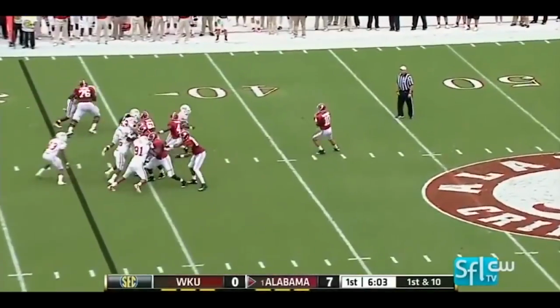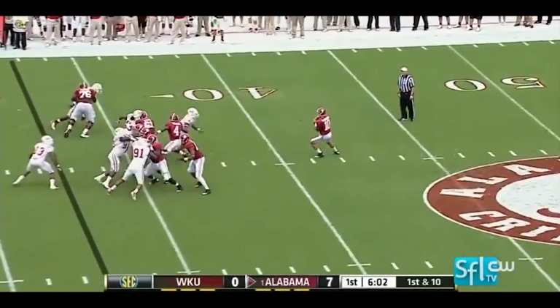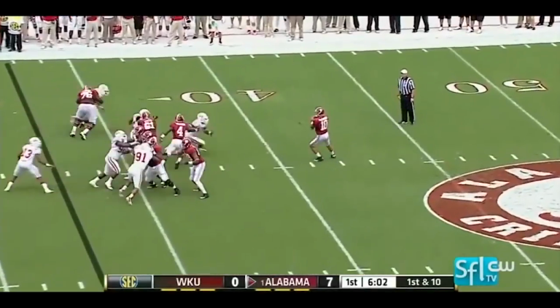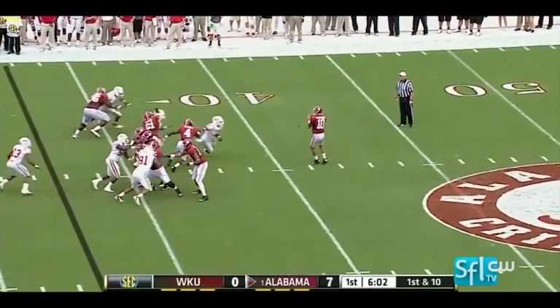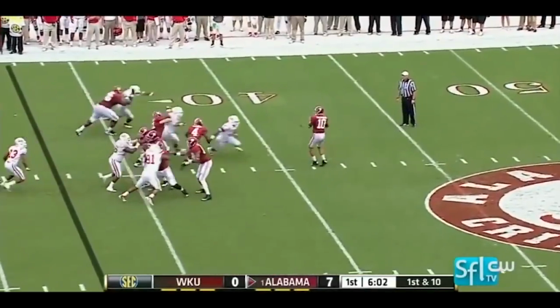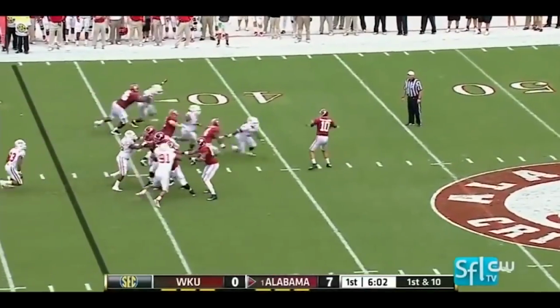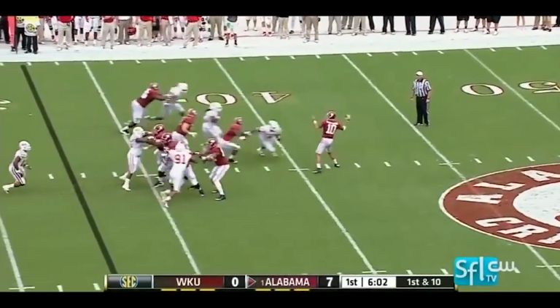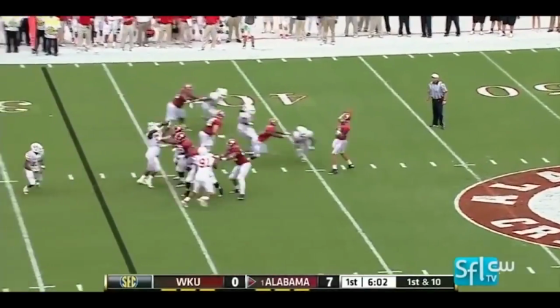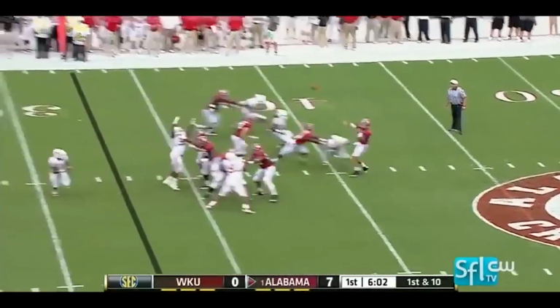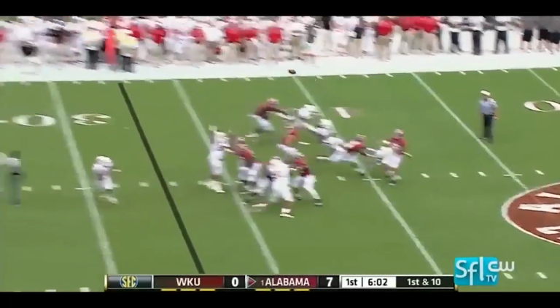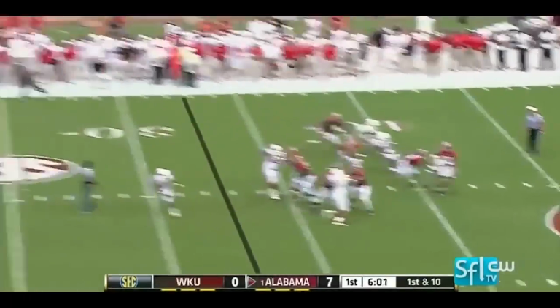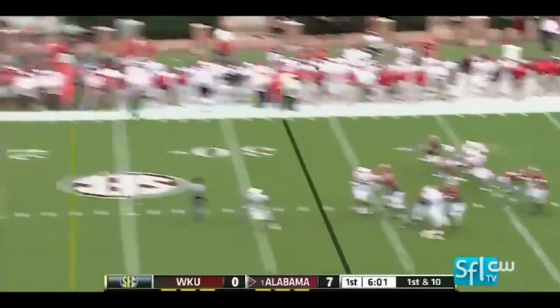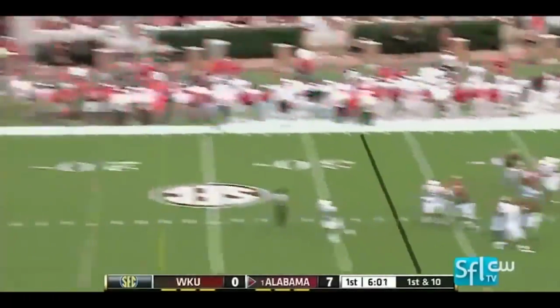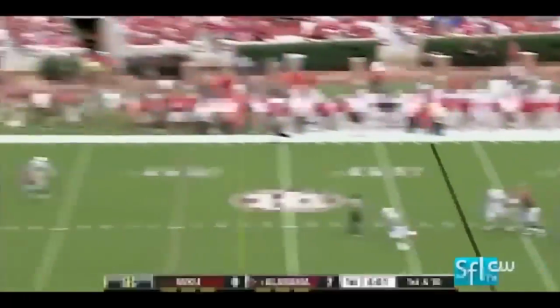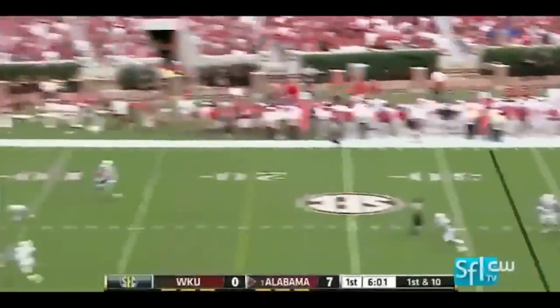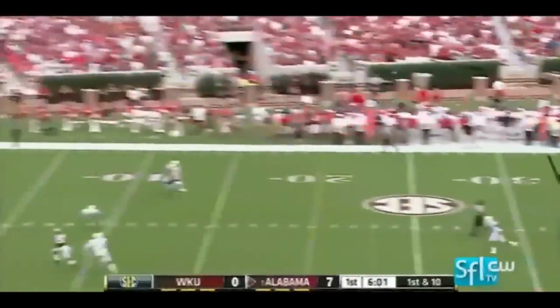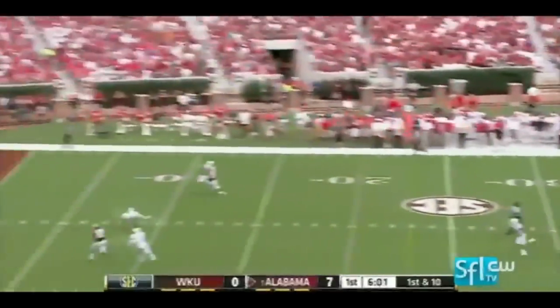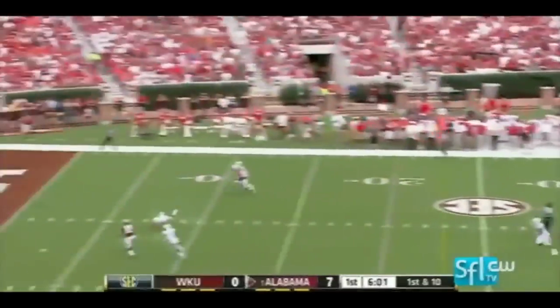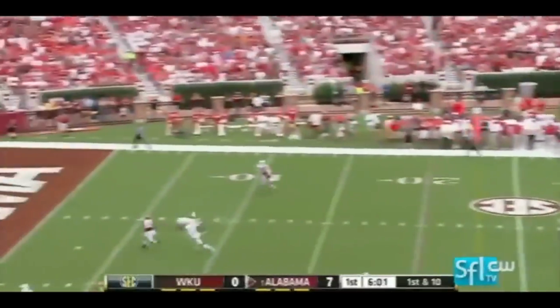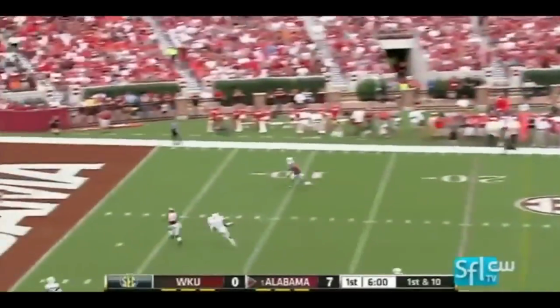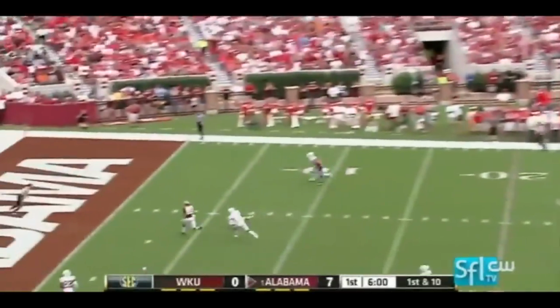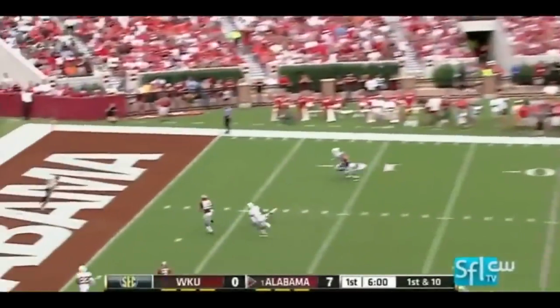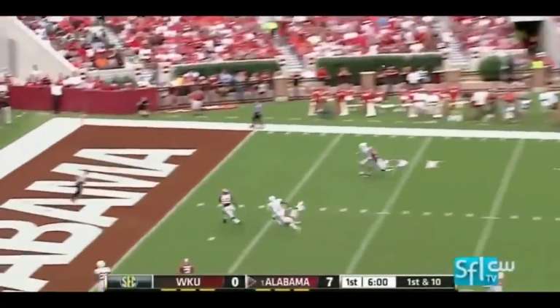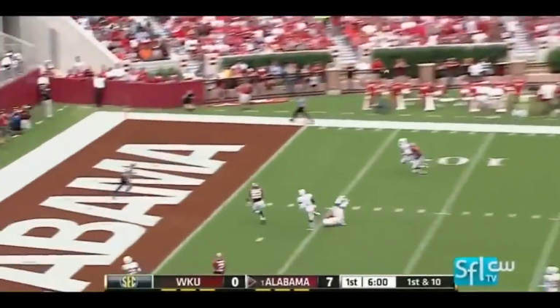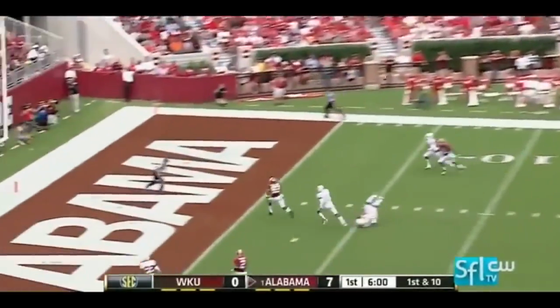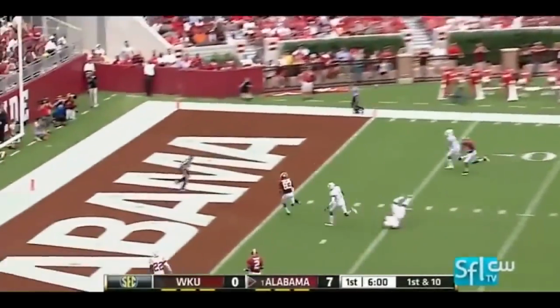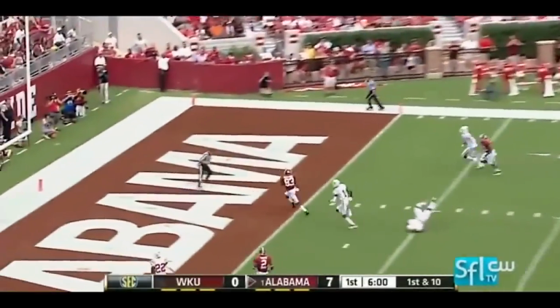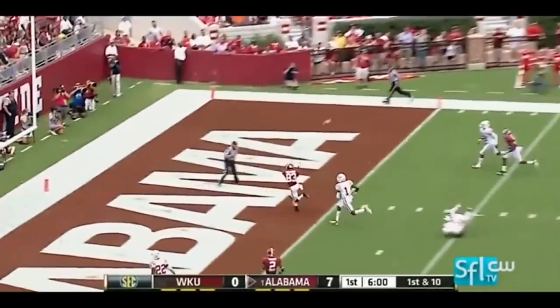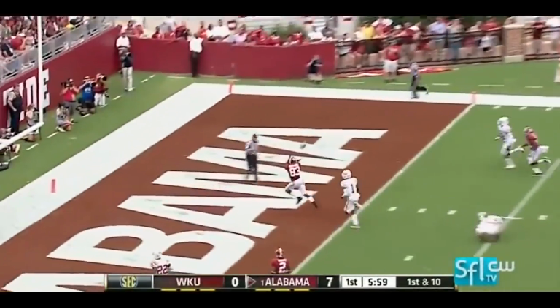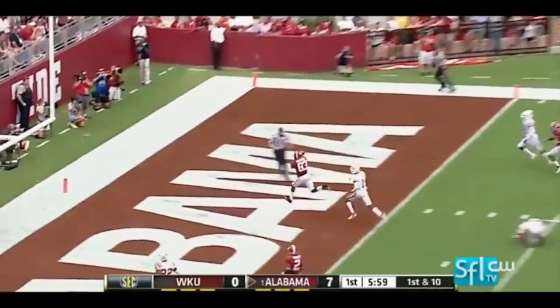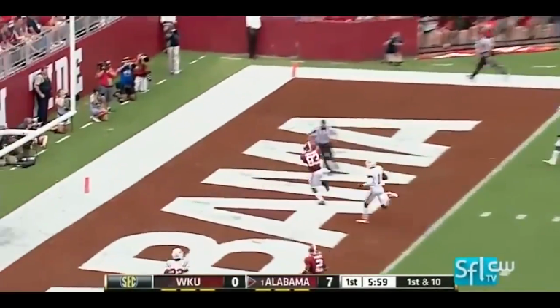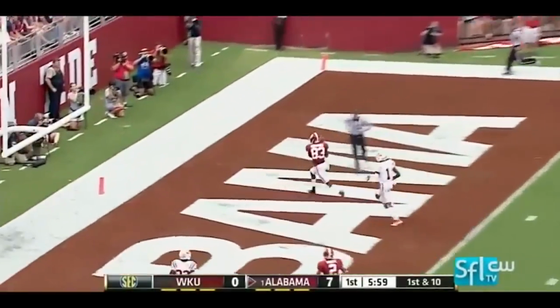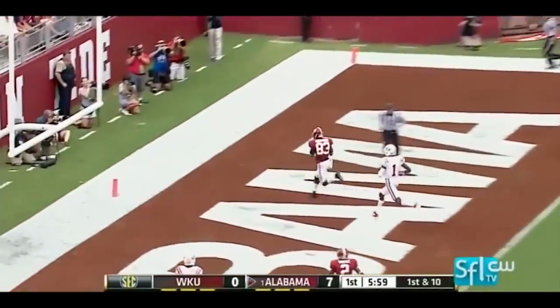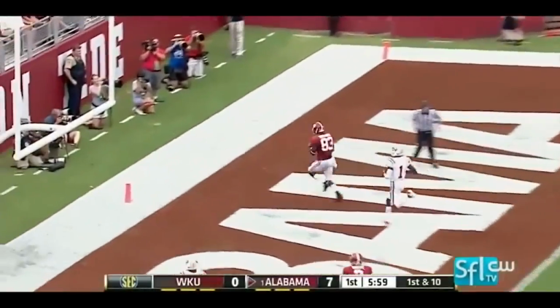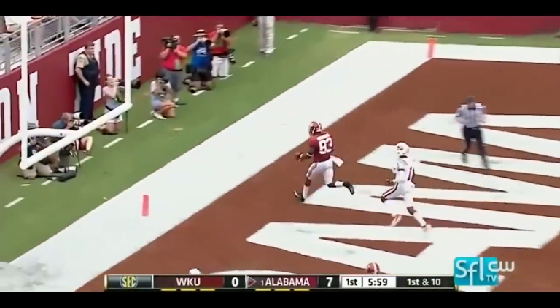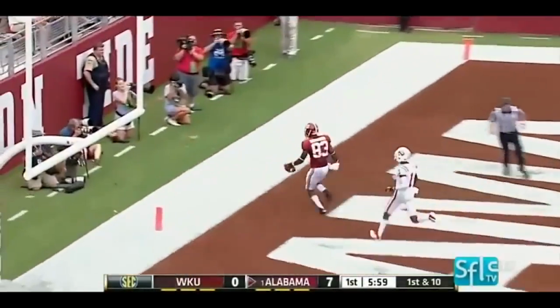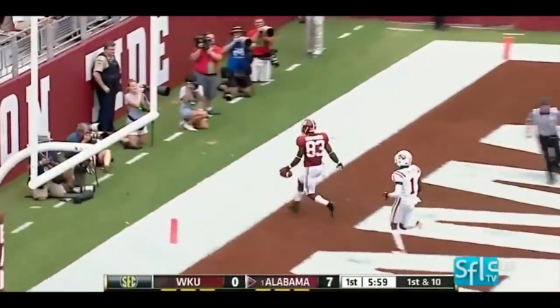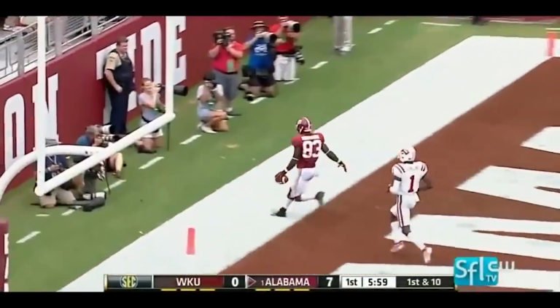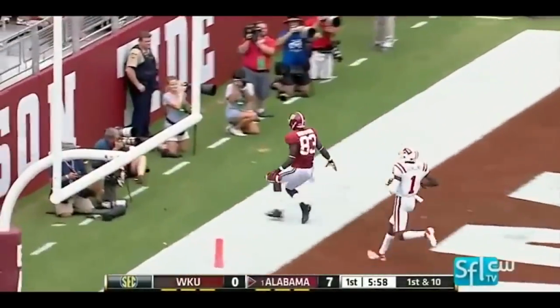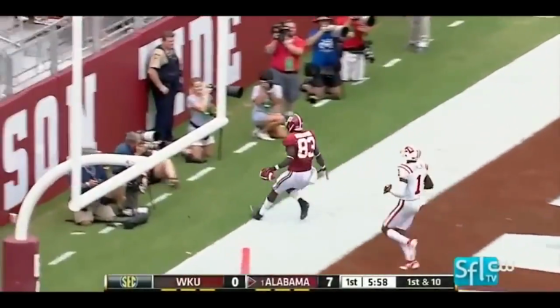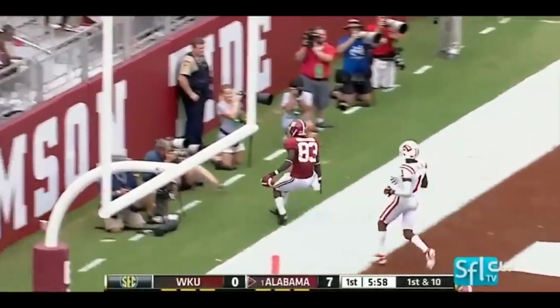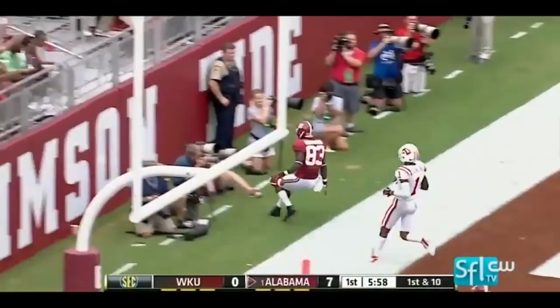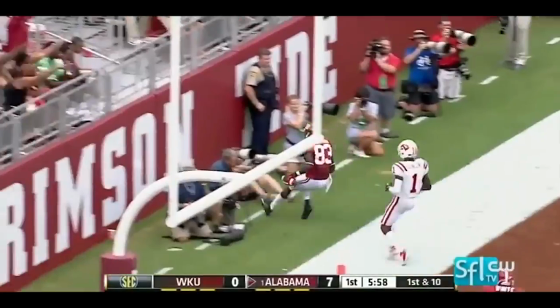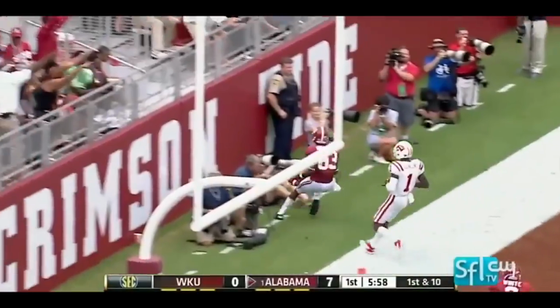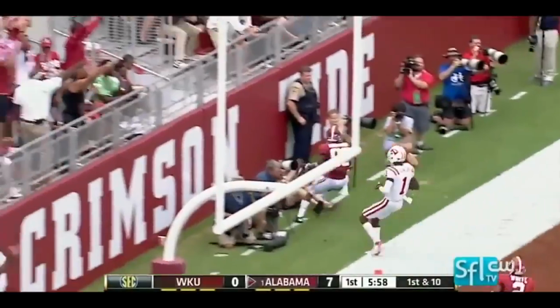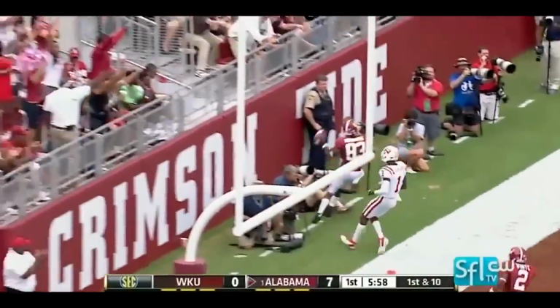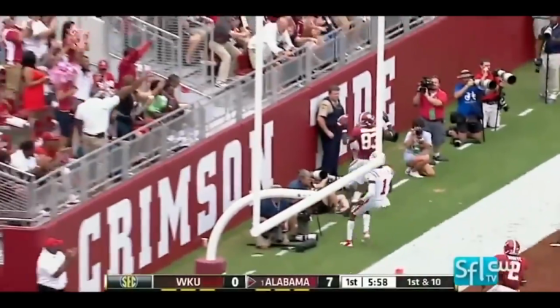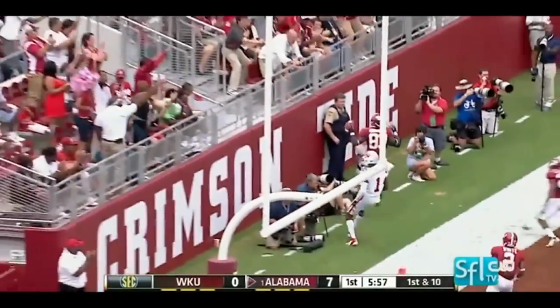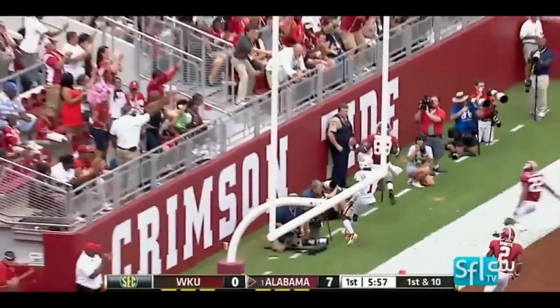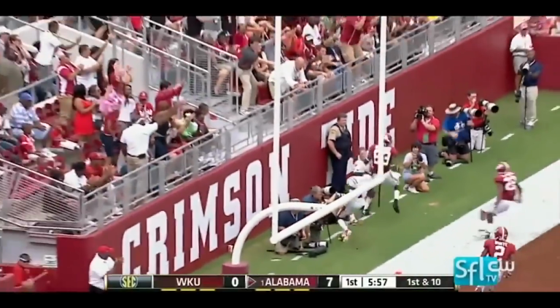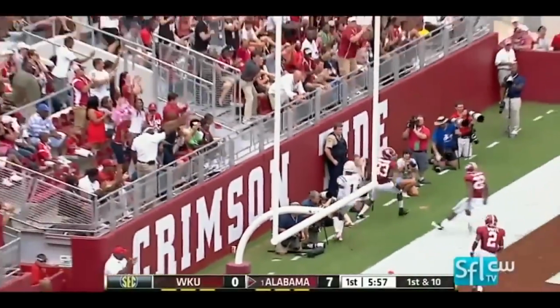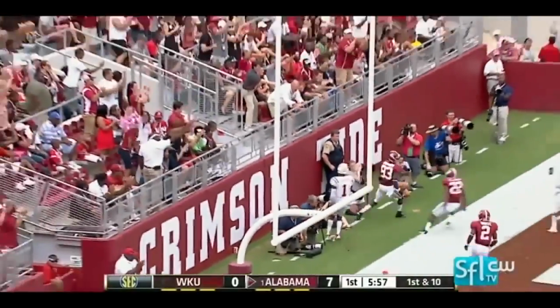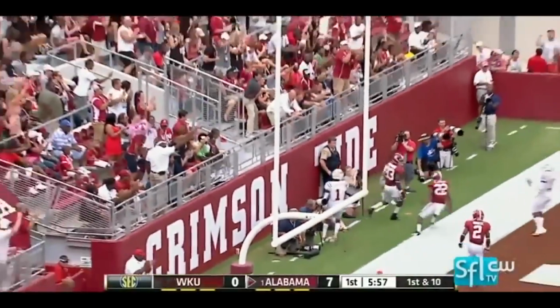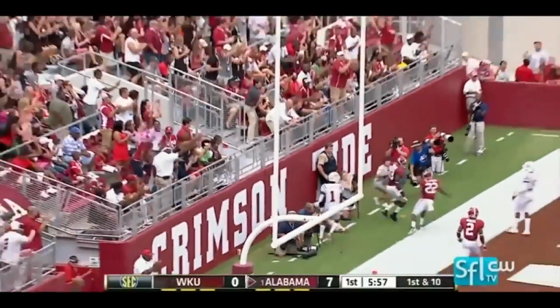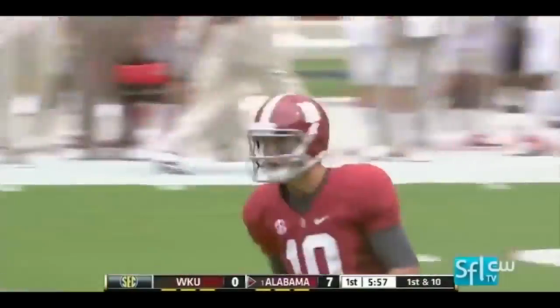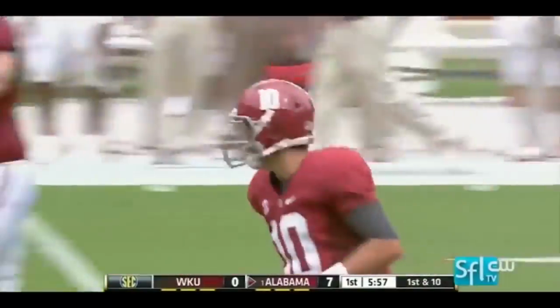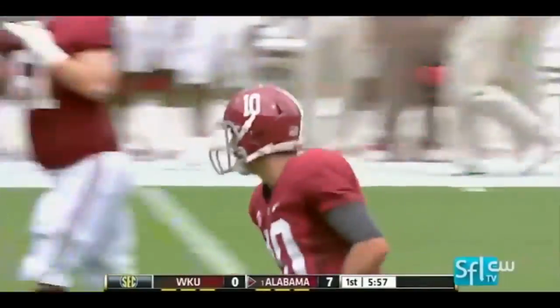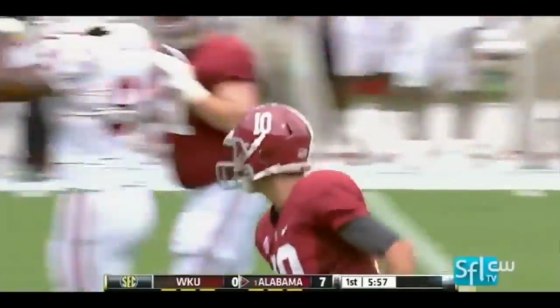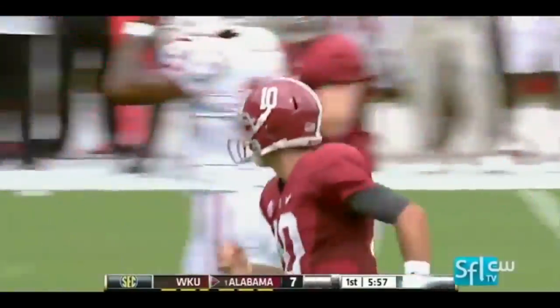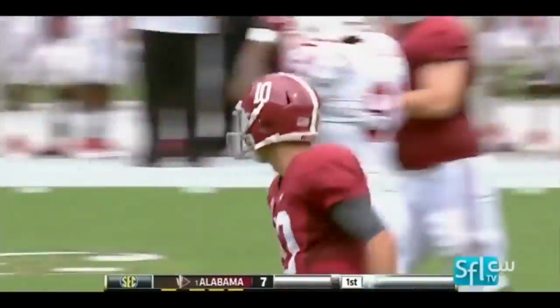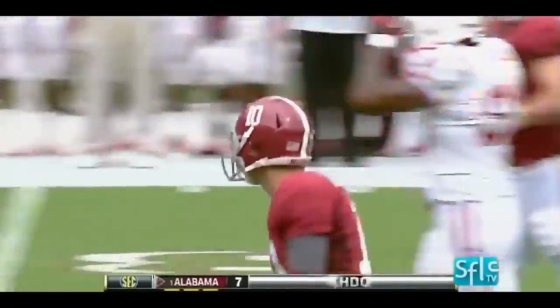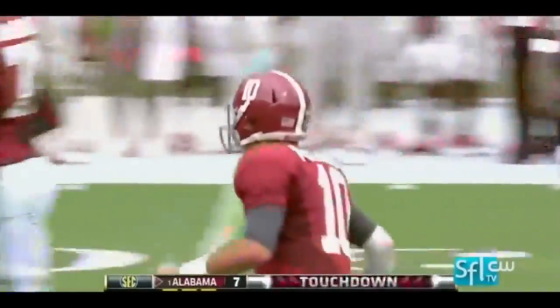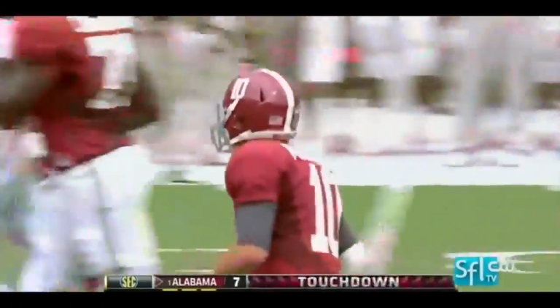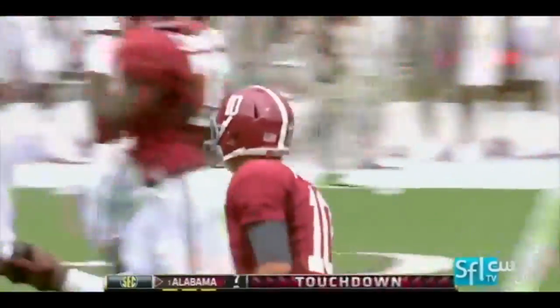McCarron has time, fires a deep ball — touchdown Alabama, Kevin Norwood.